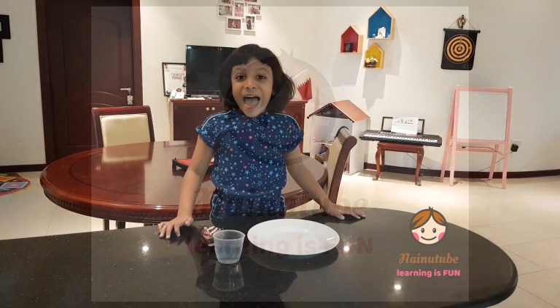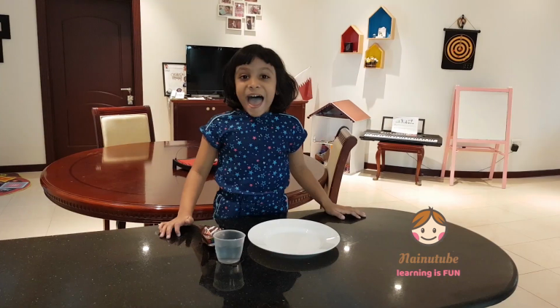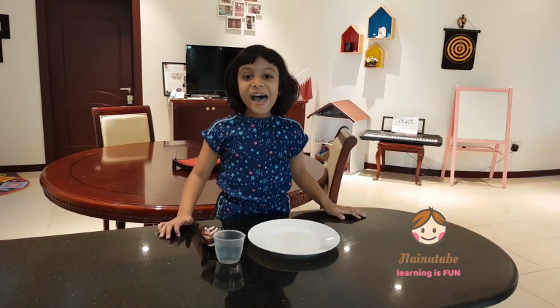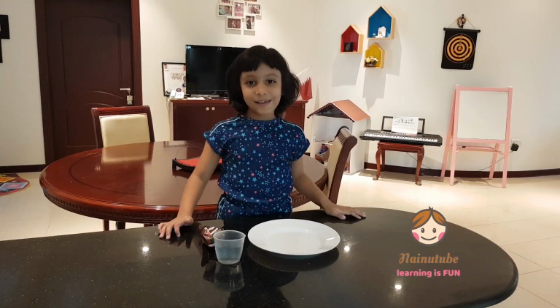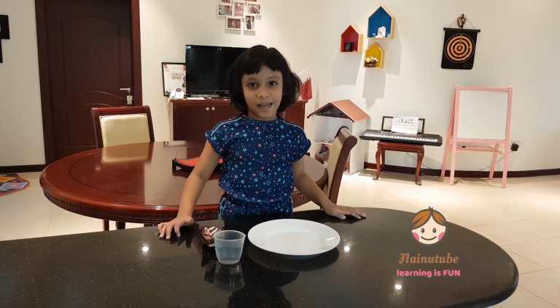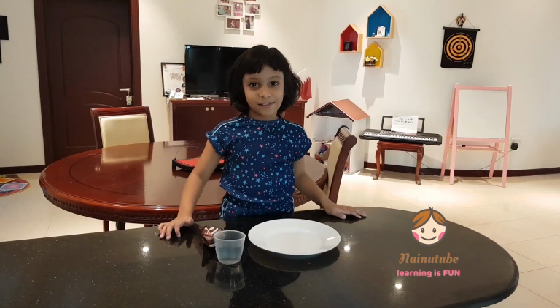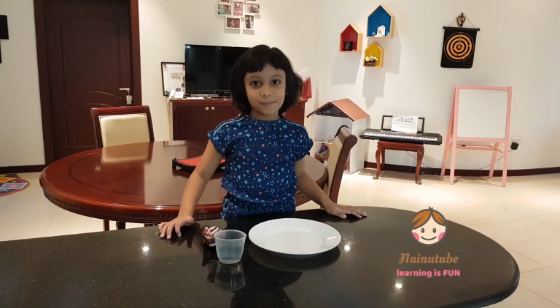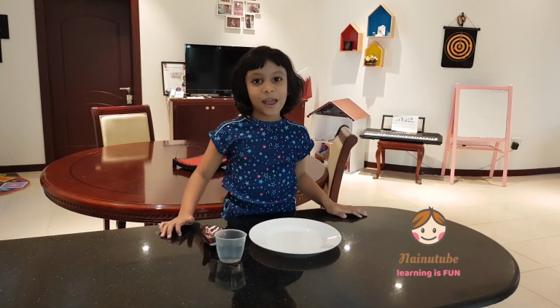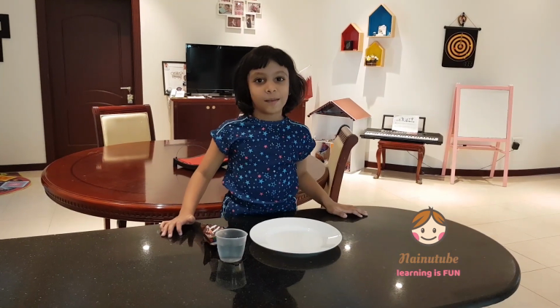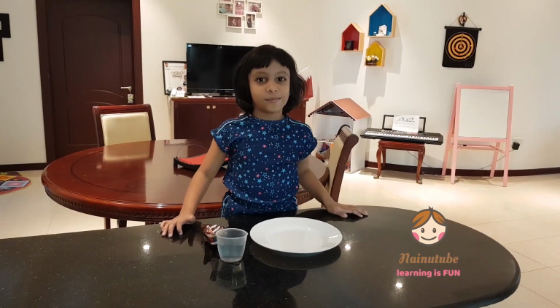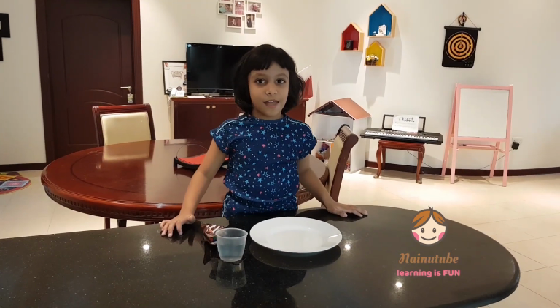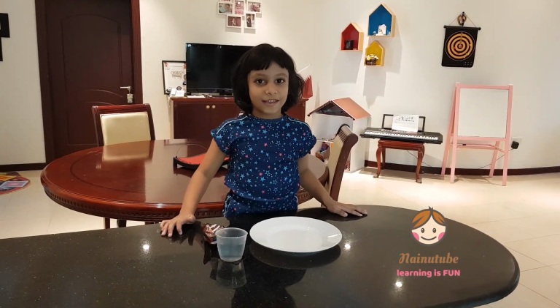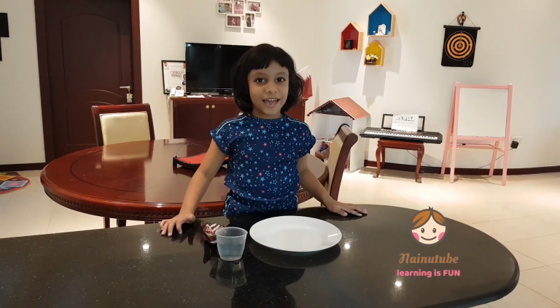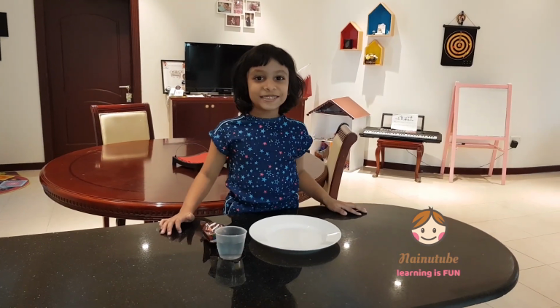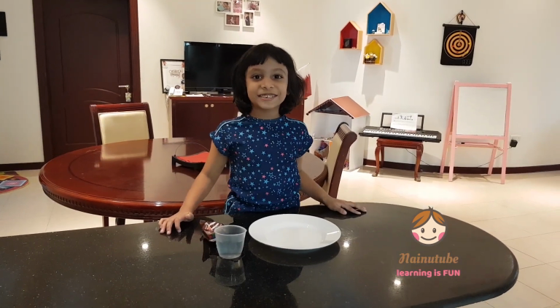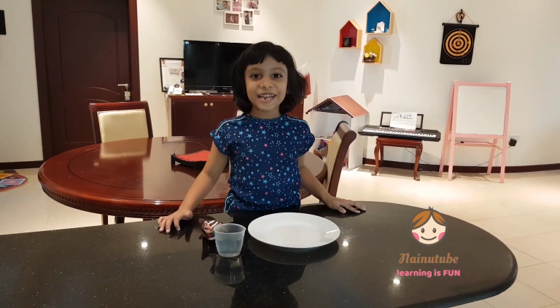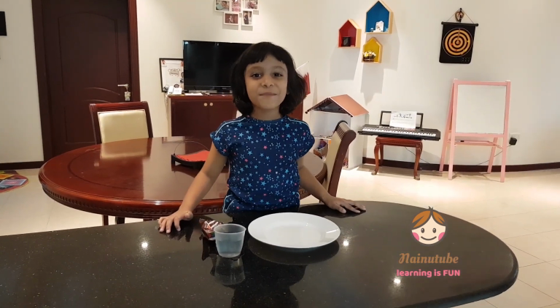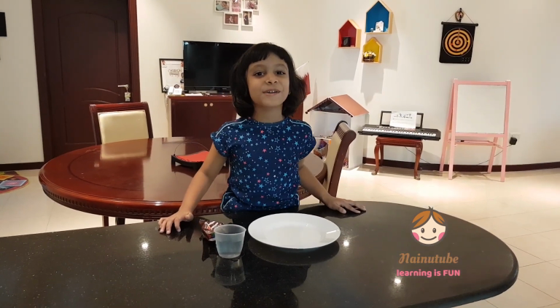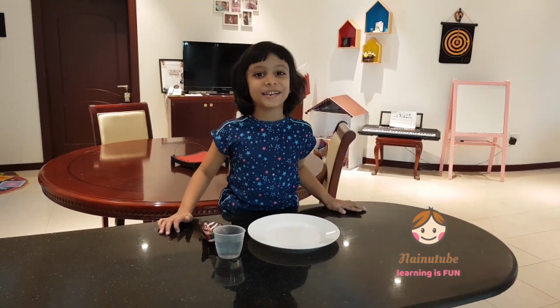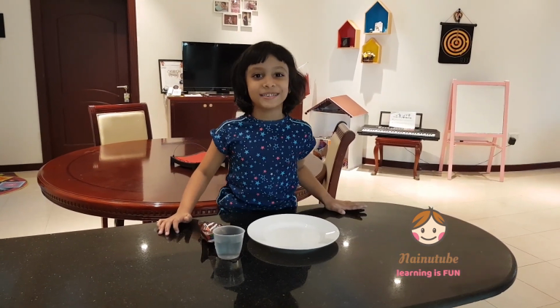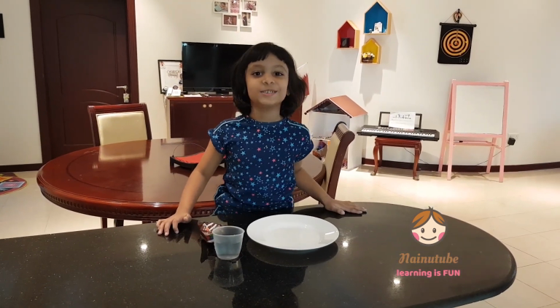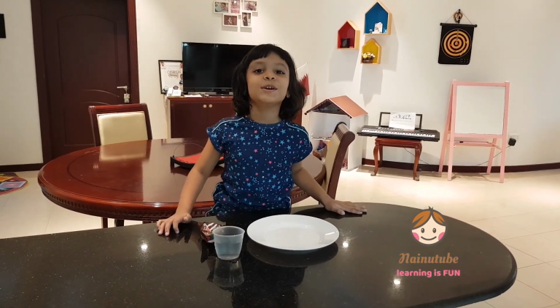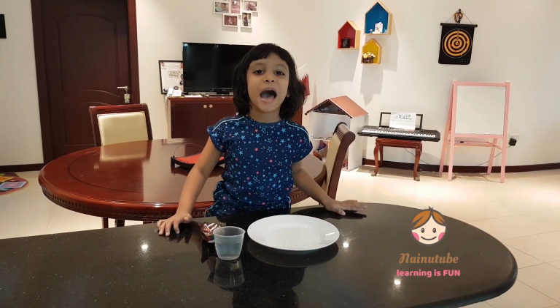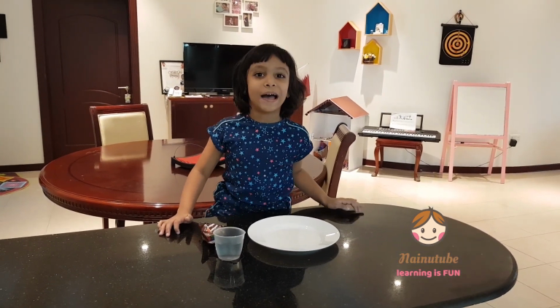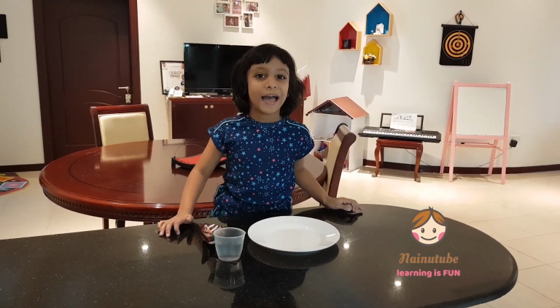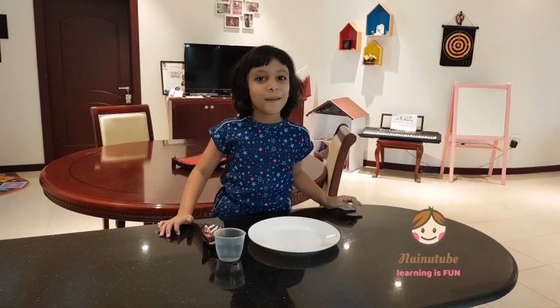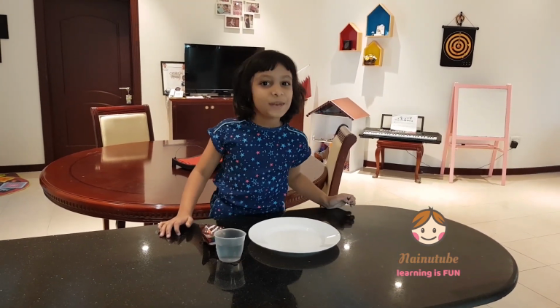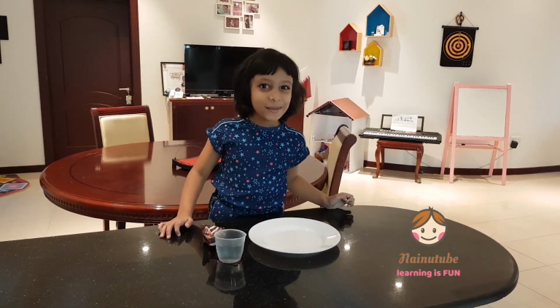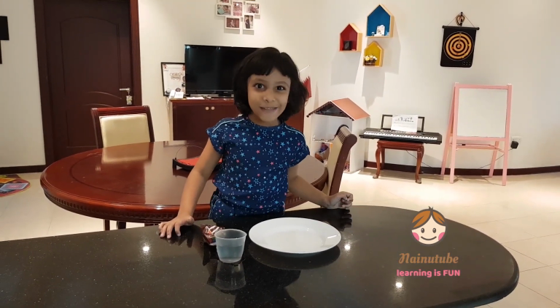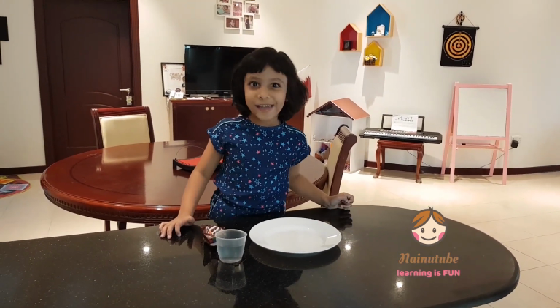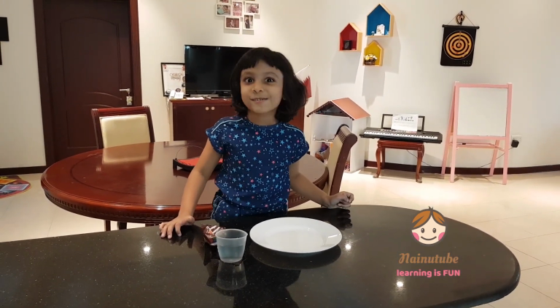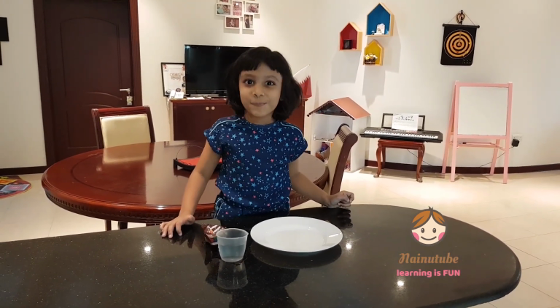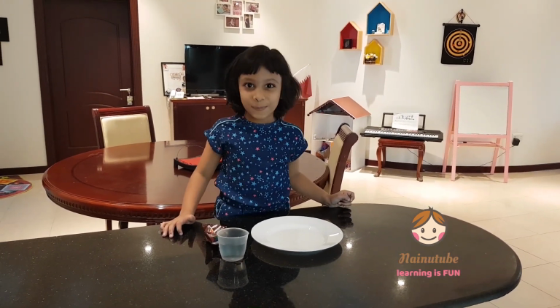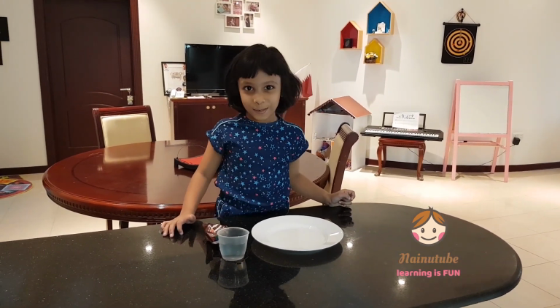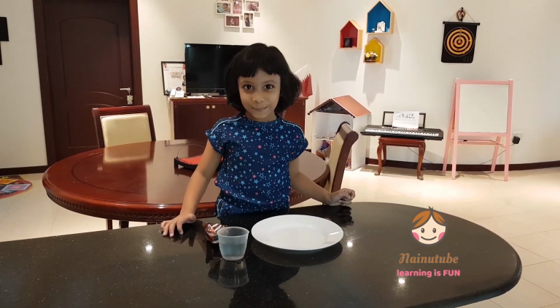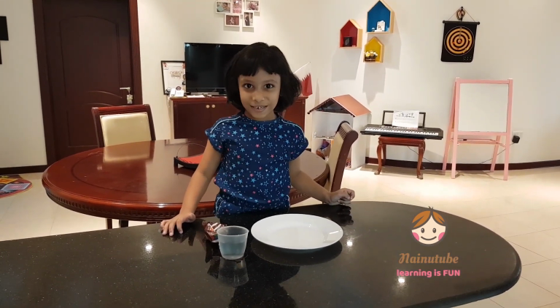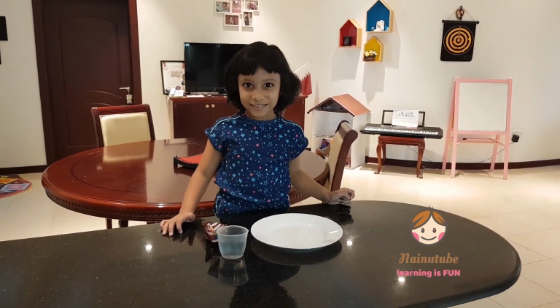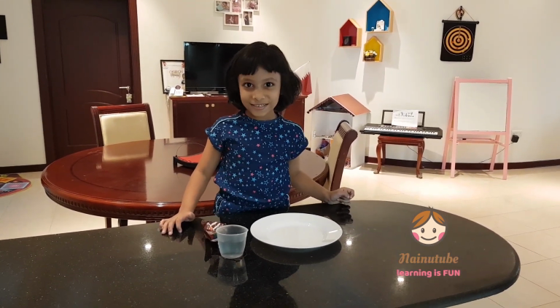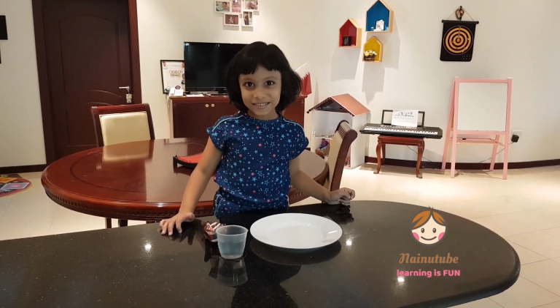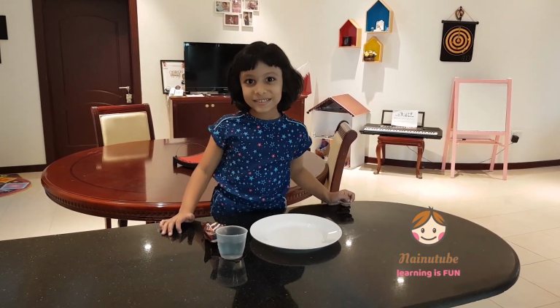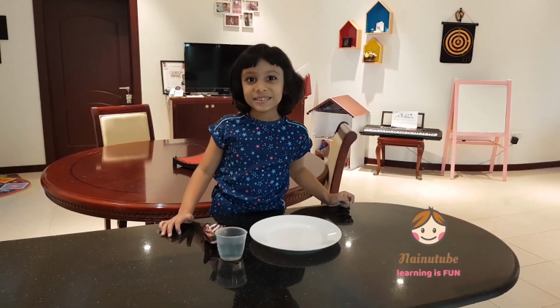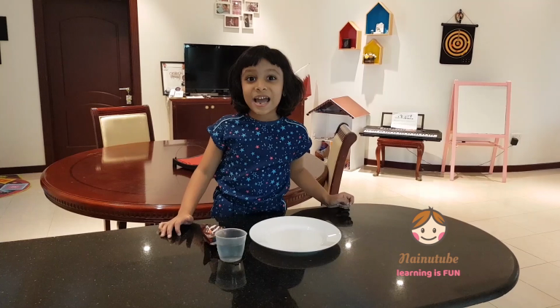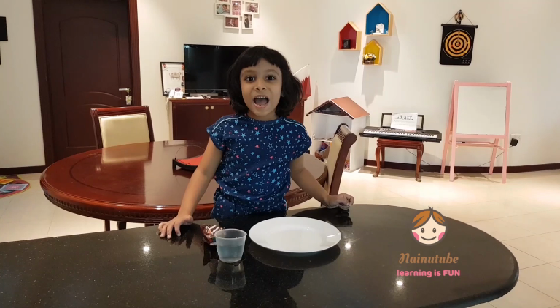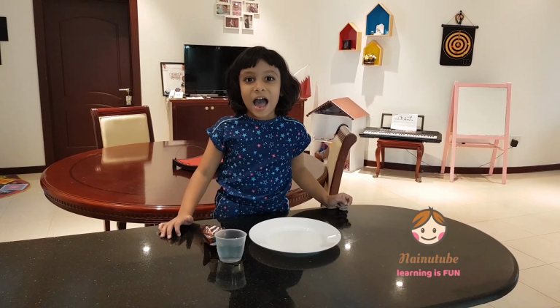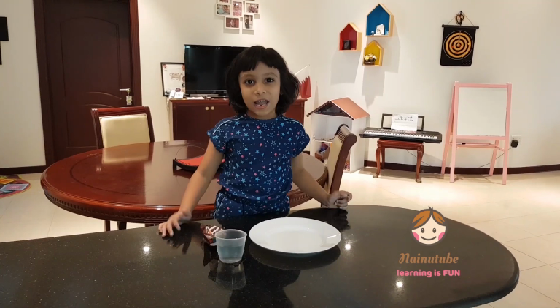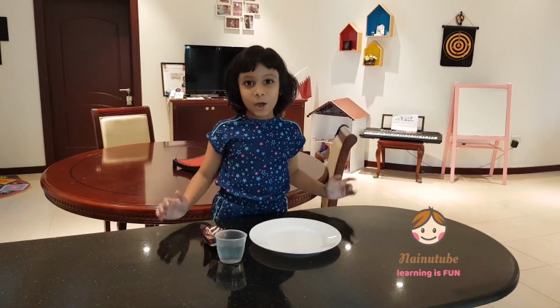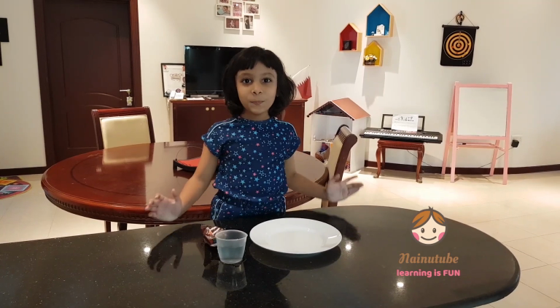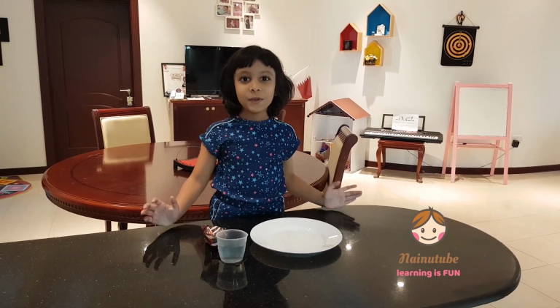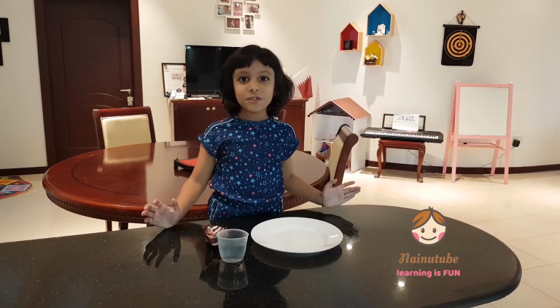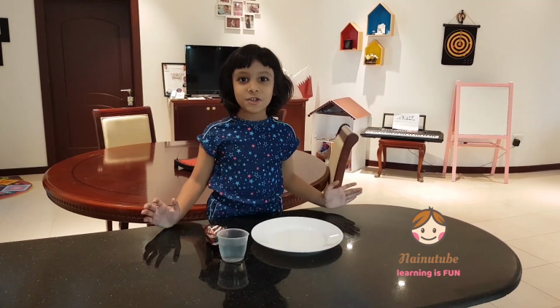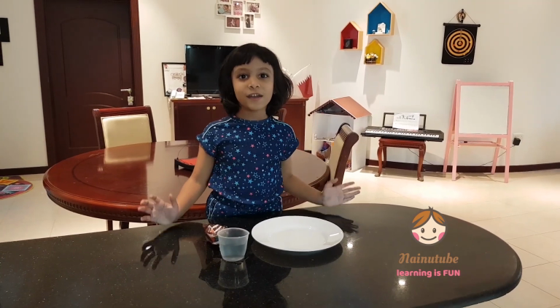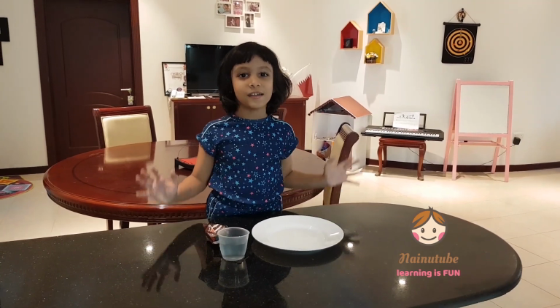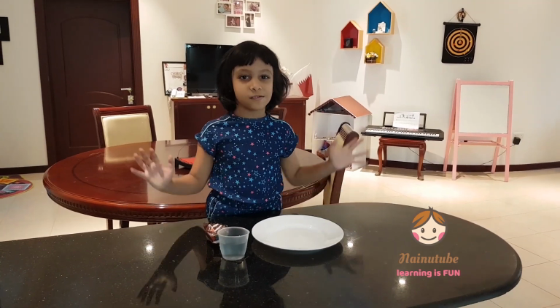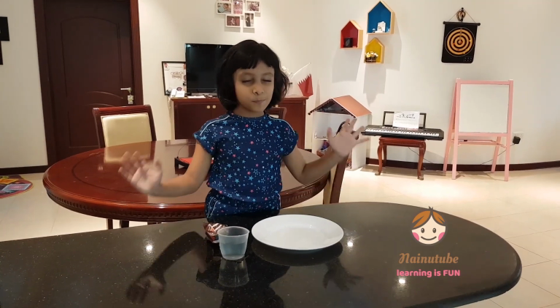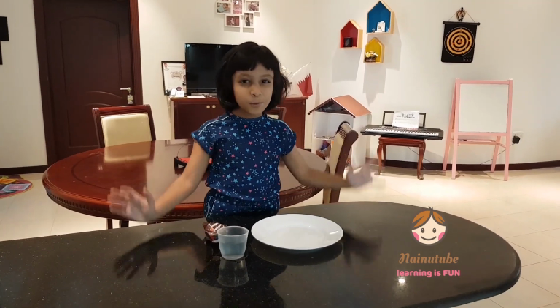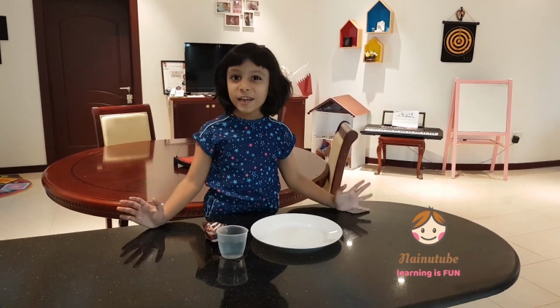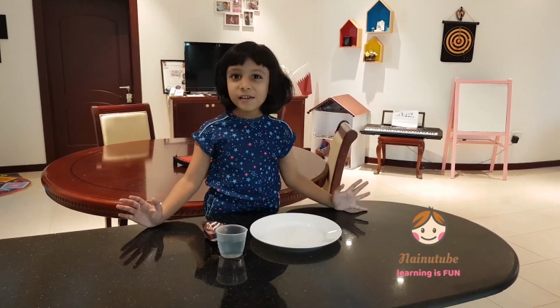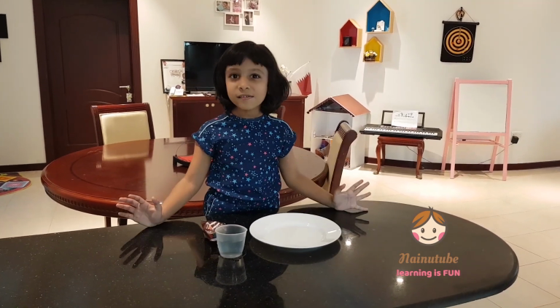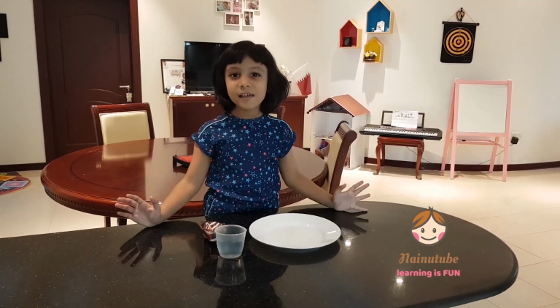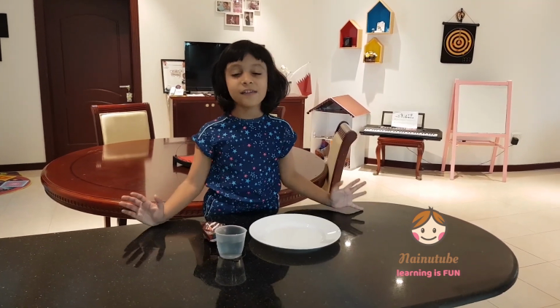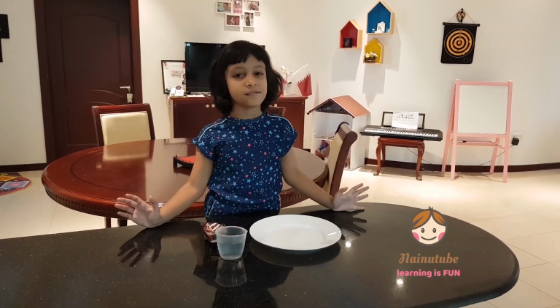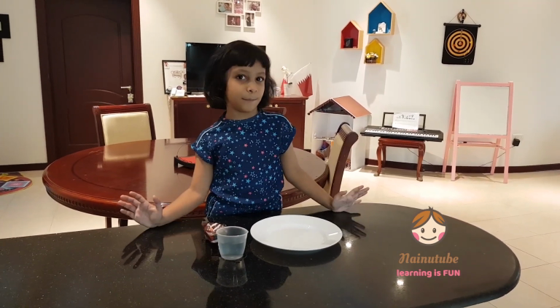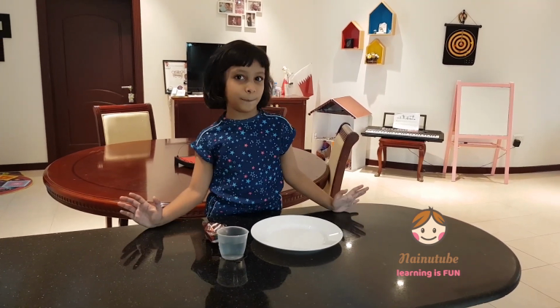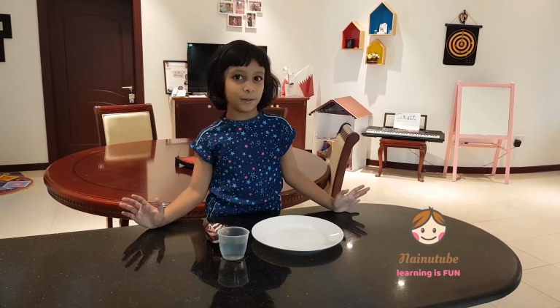Hello guys, my name is Zanka. Today we're going to do an M&M experiment. I hope you enjoy it. It's pretty easy and simple.